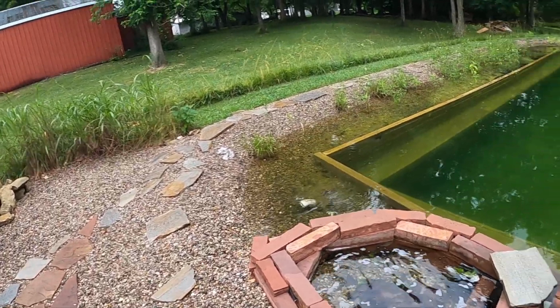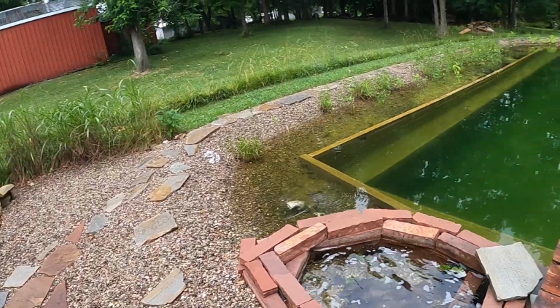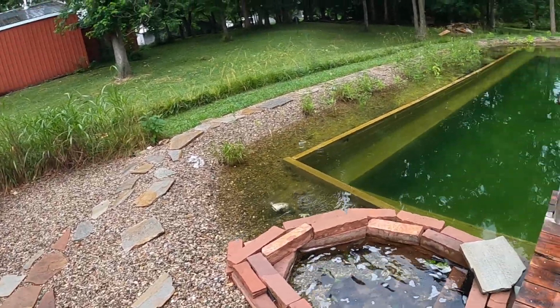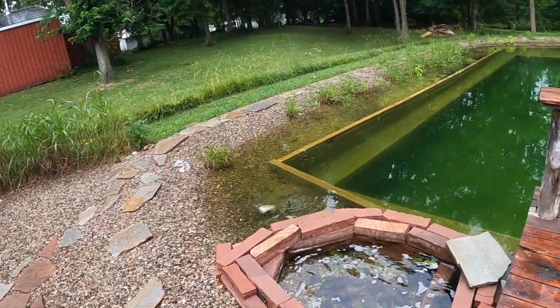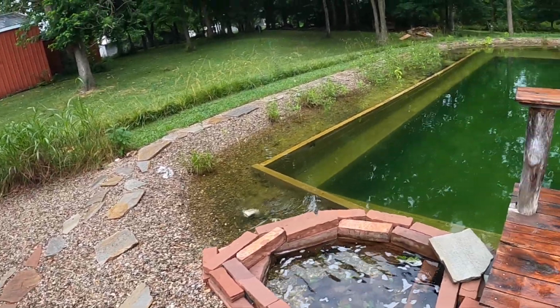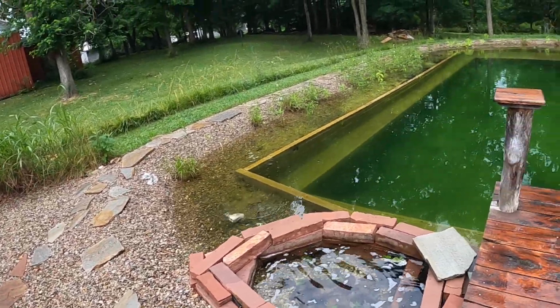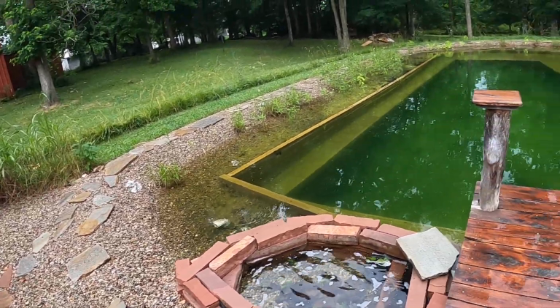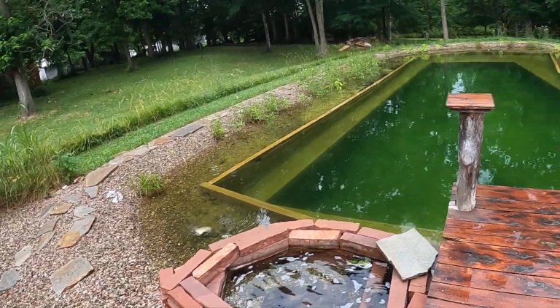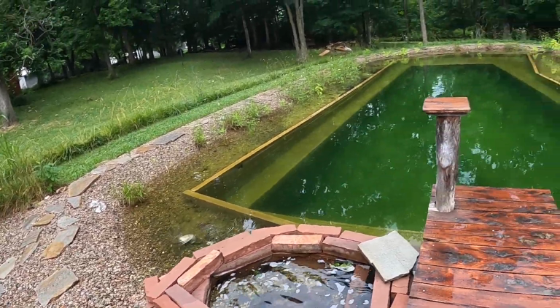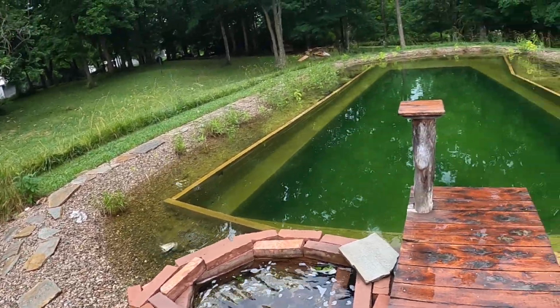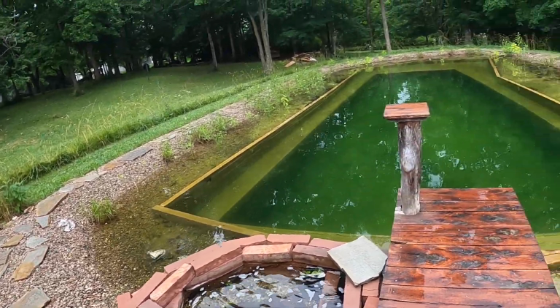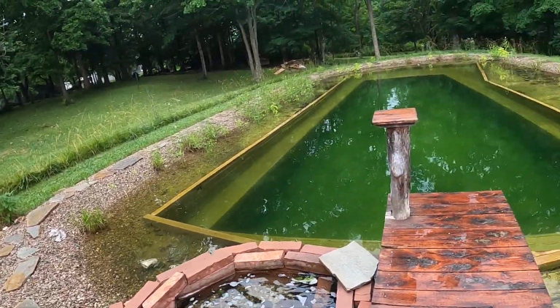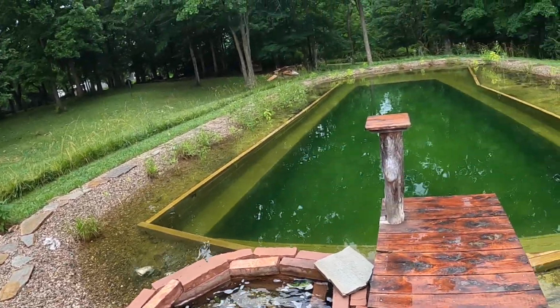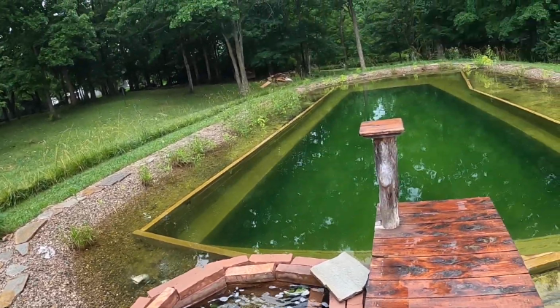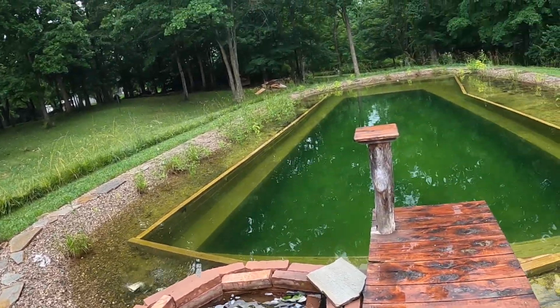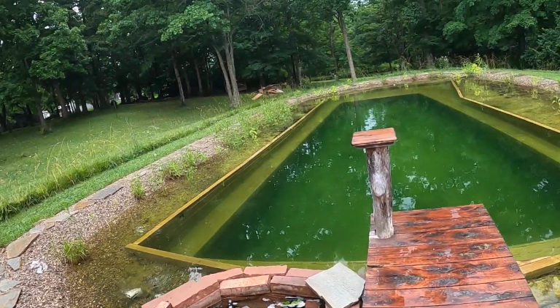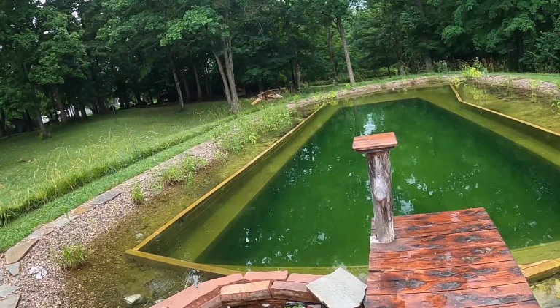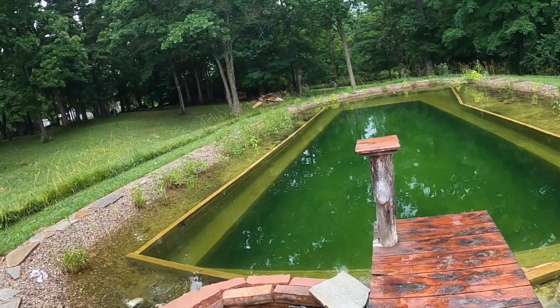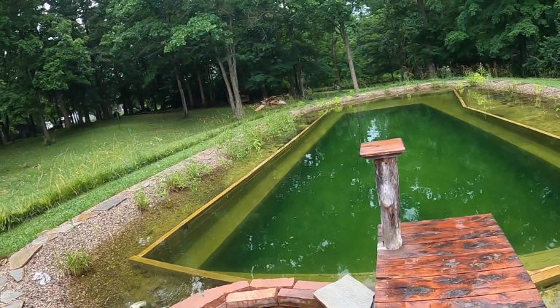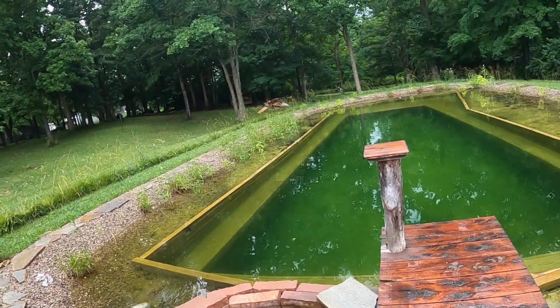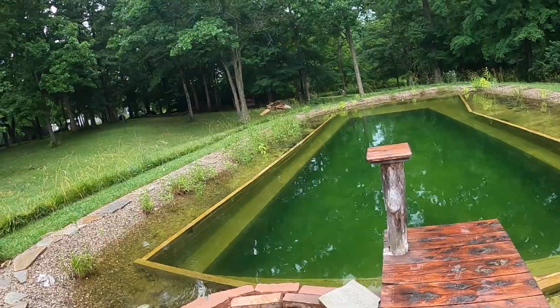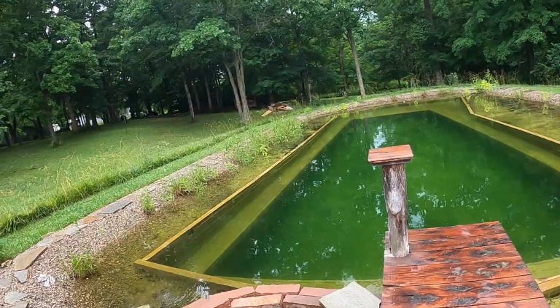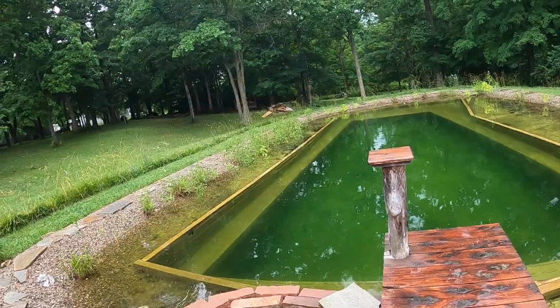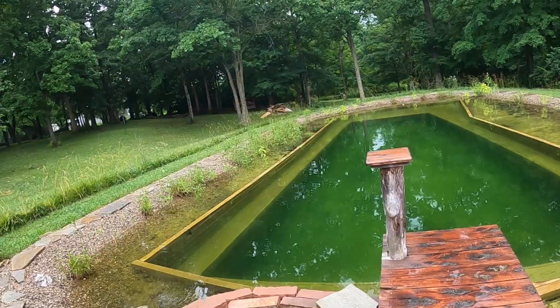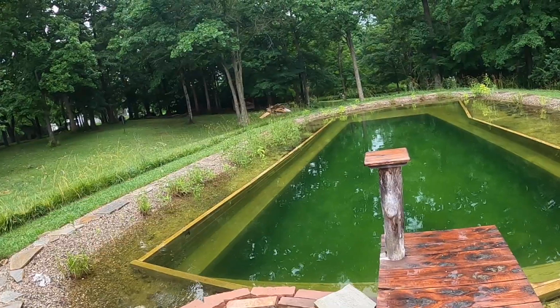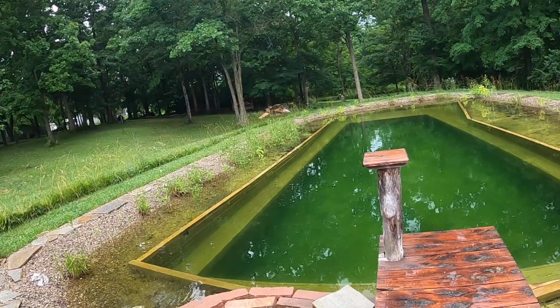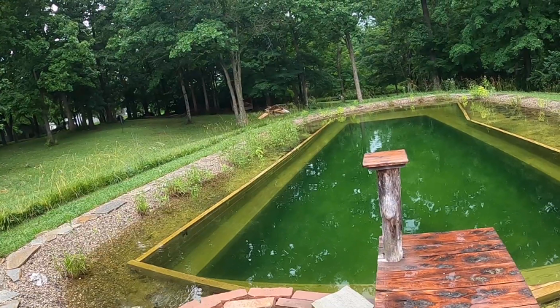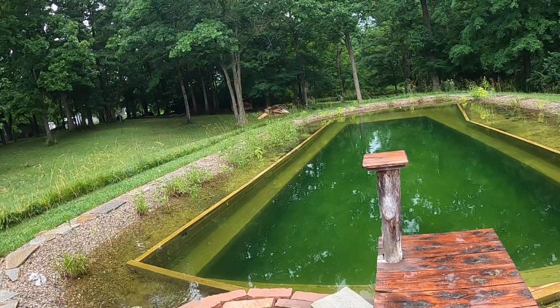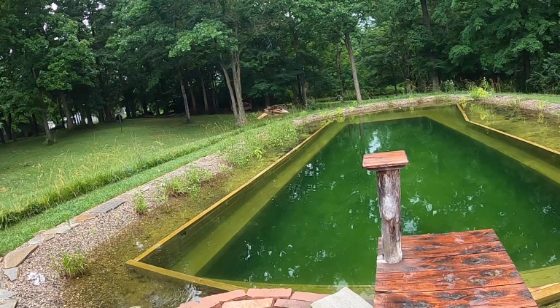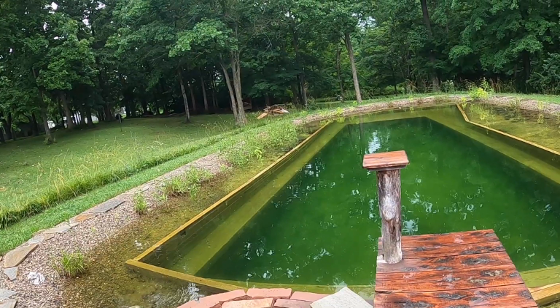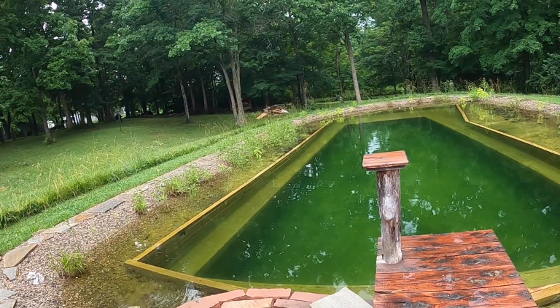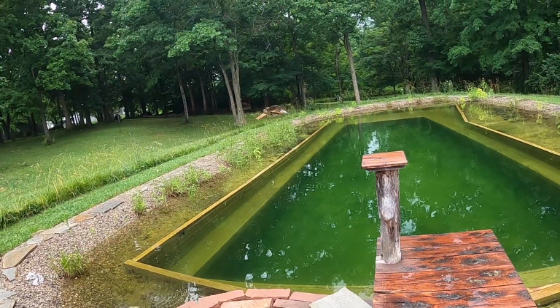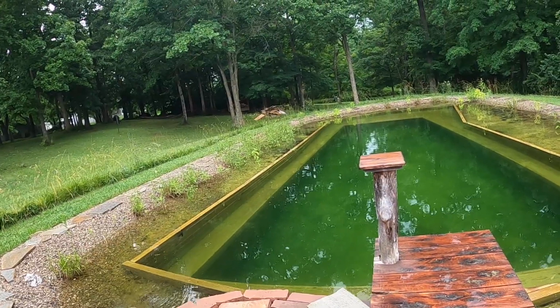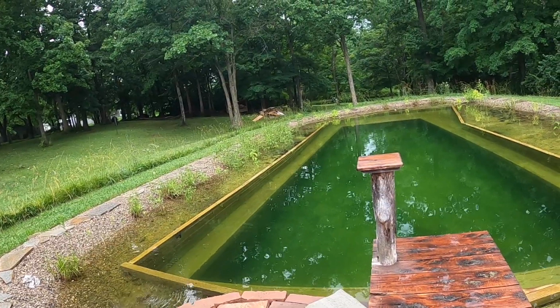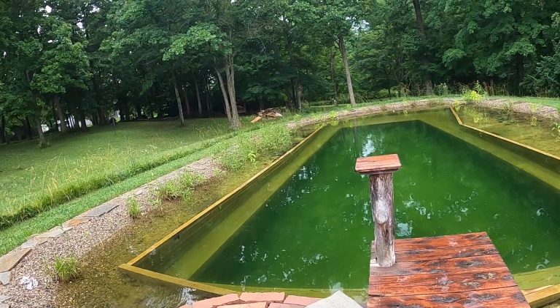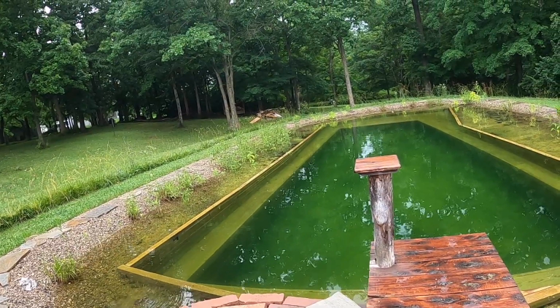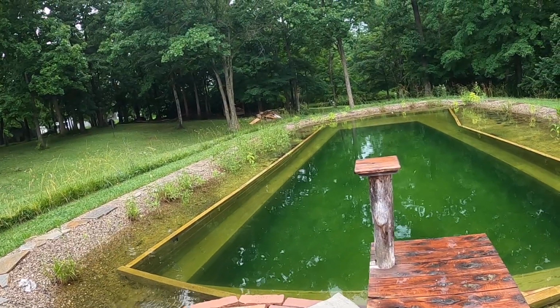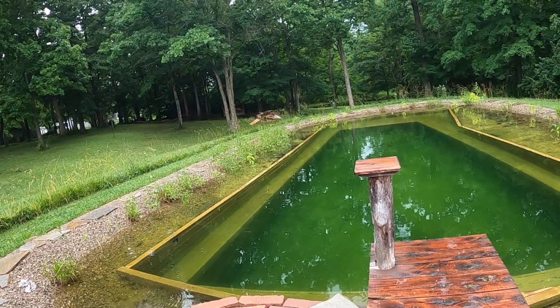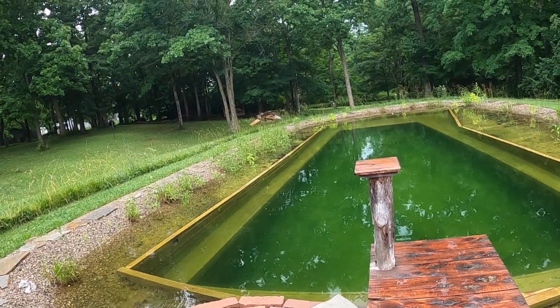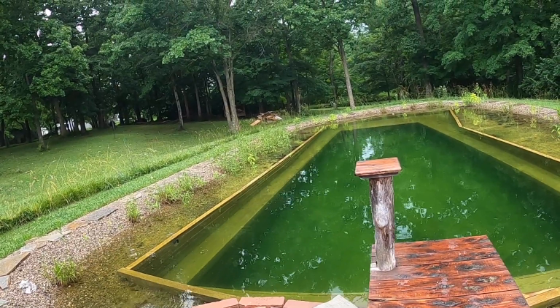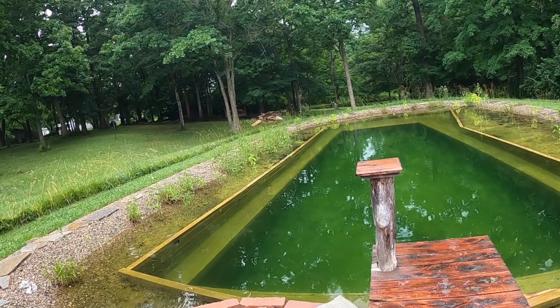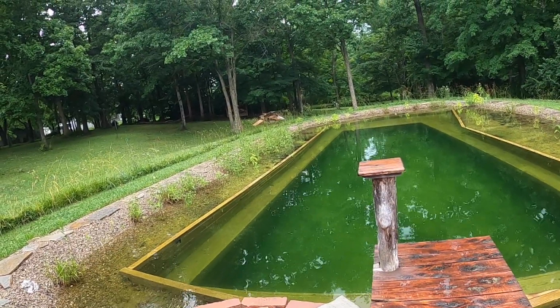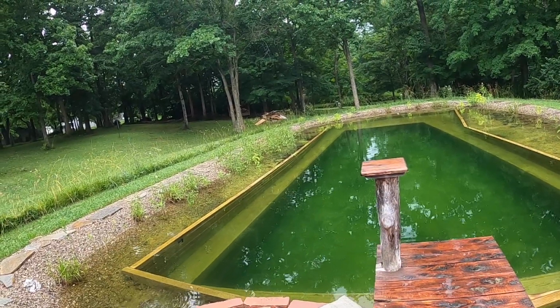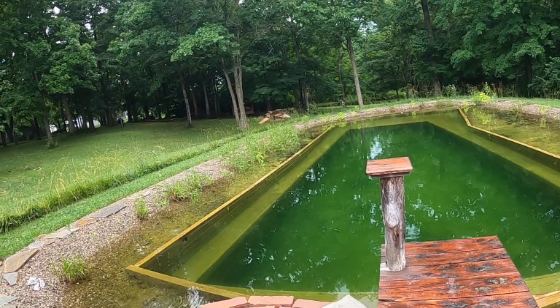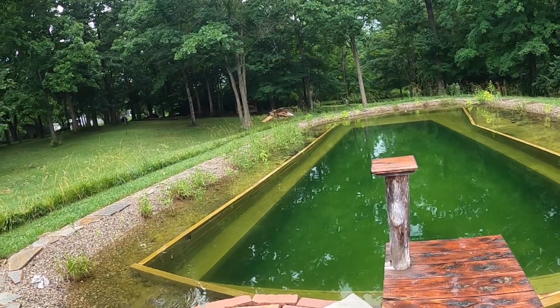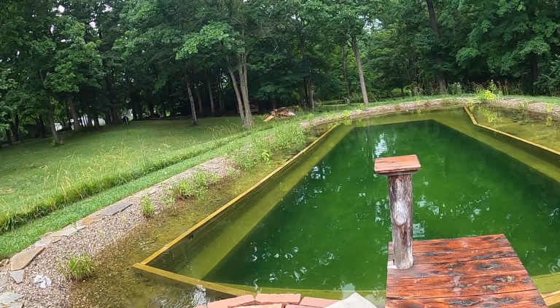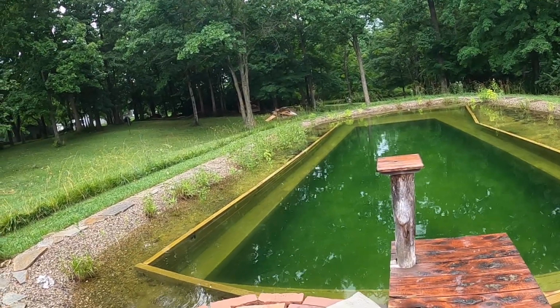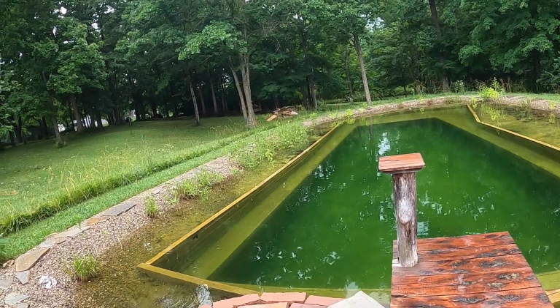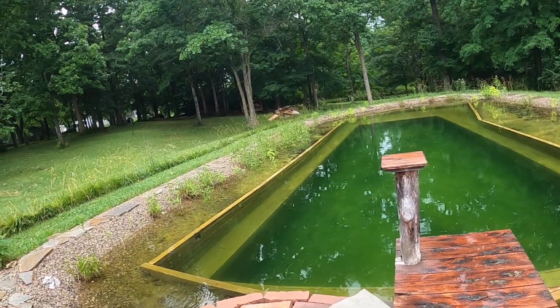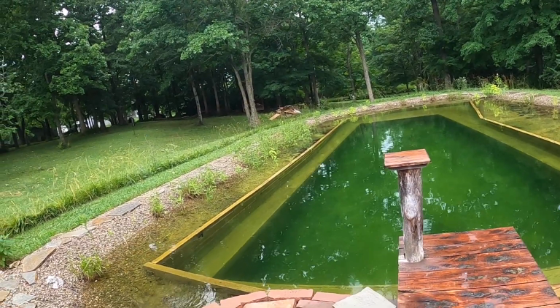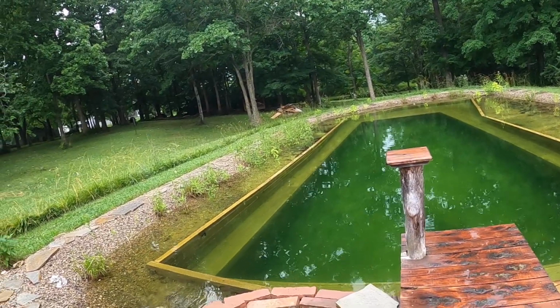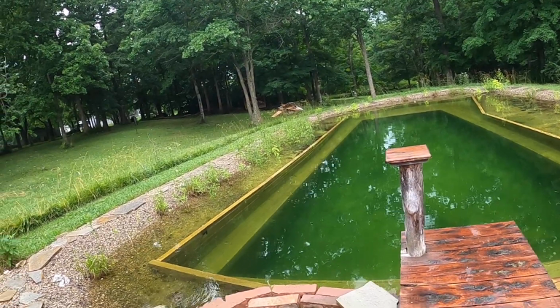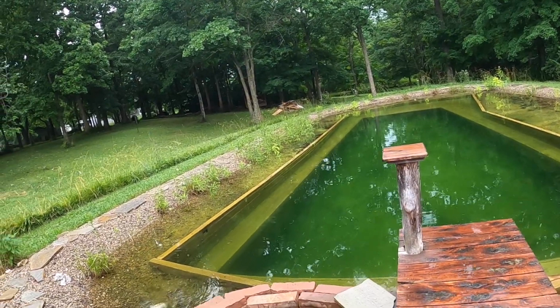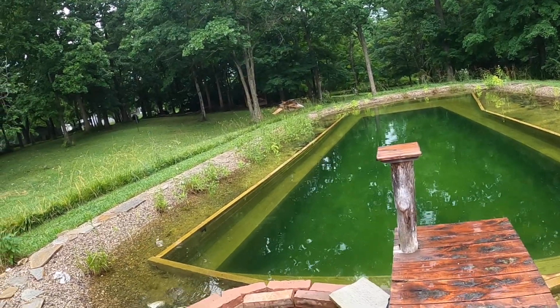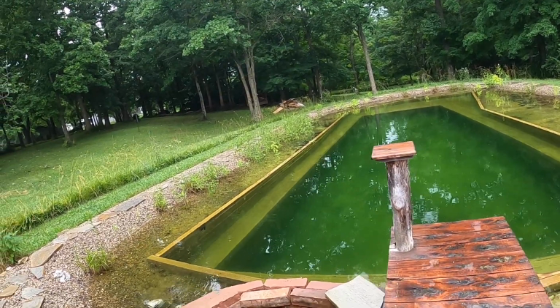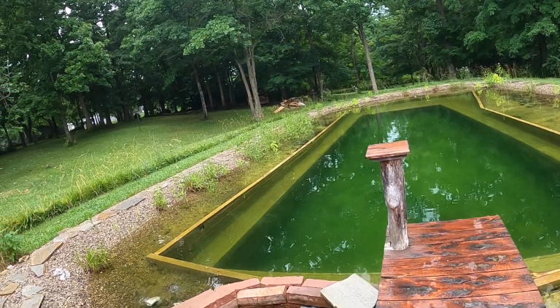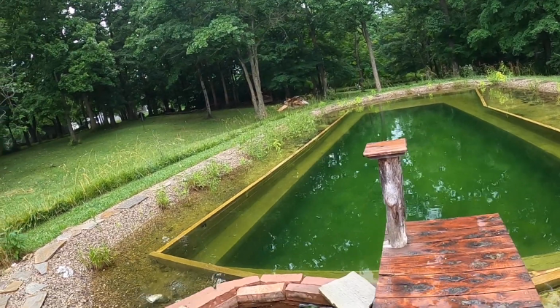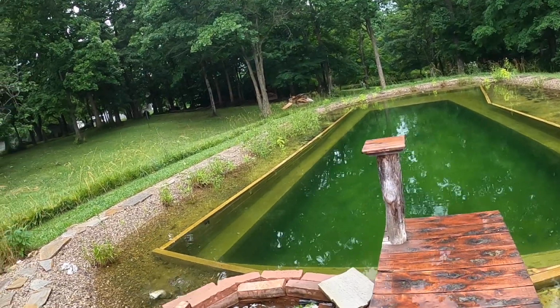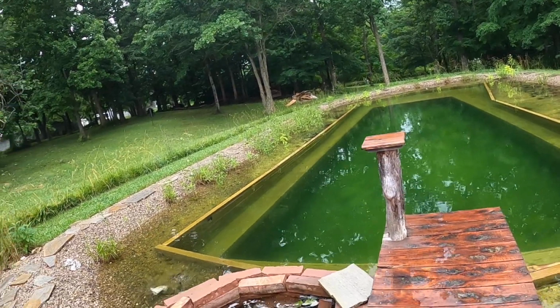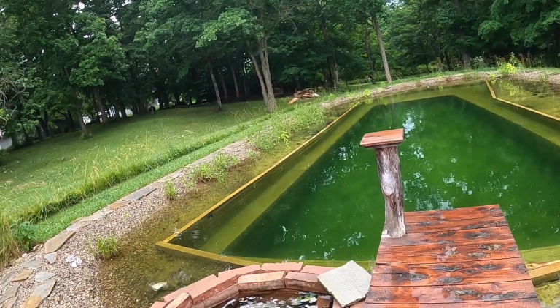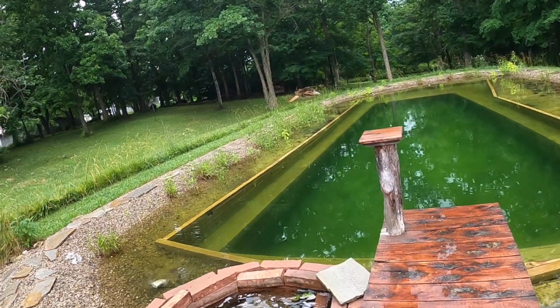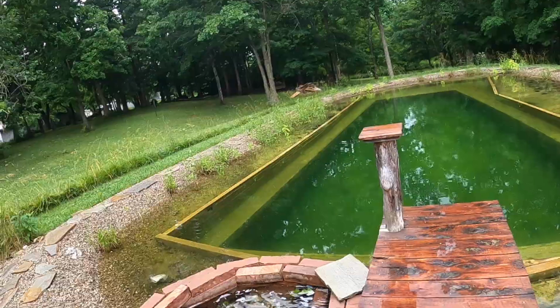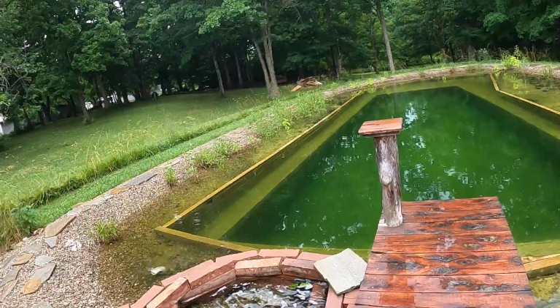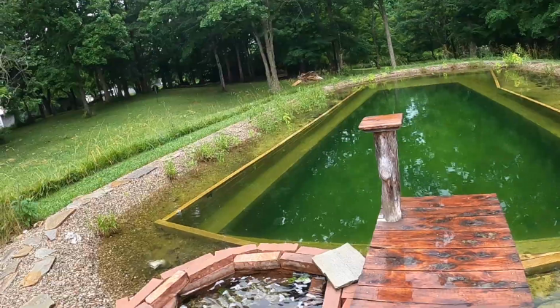That's been working great — it actually cut down the amount of leaves we have to vacuum out by at least half. It's been awesome.